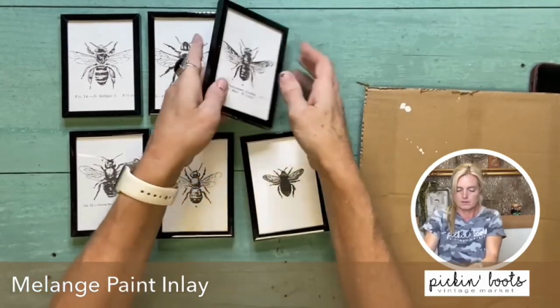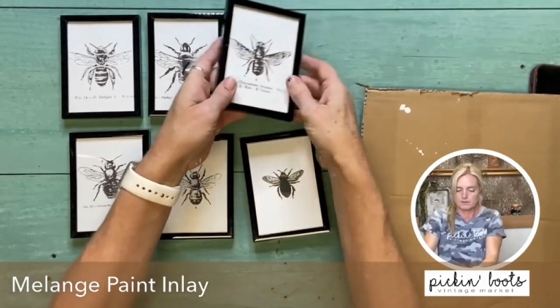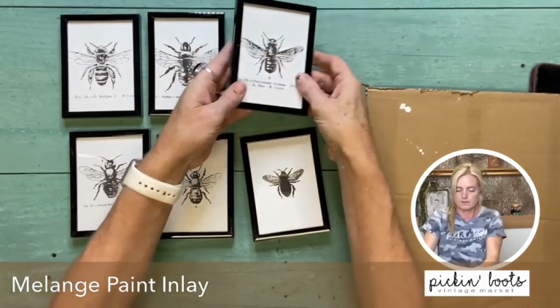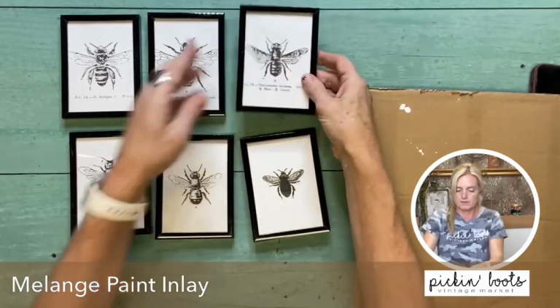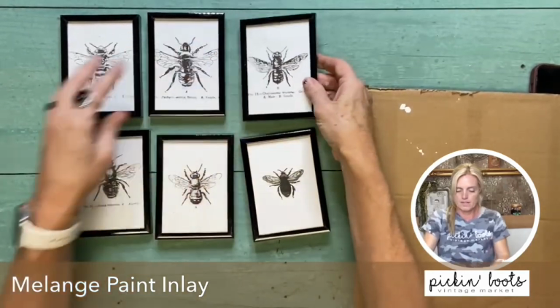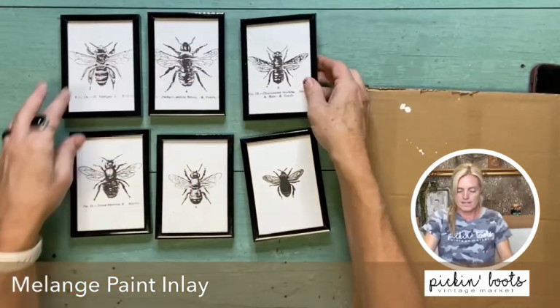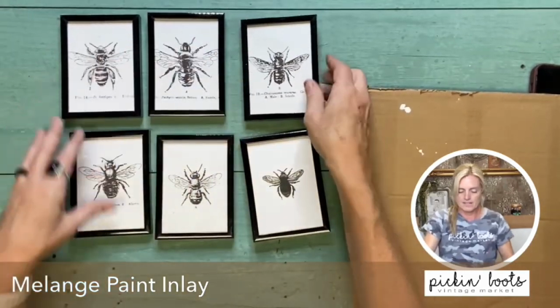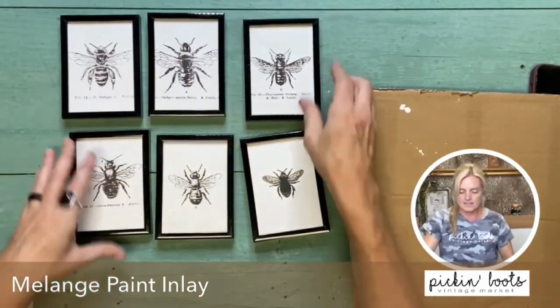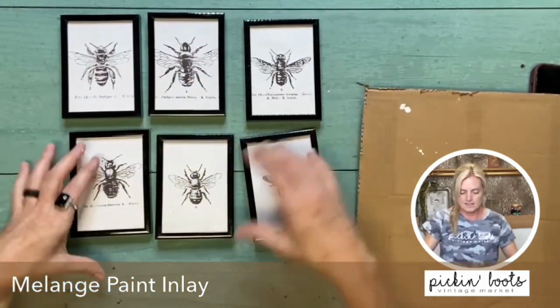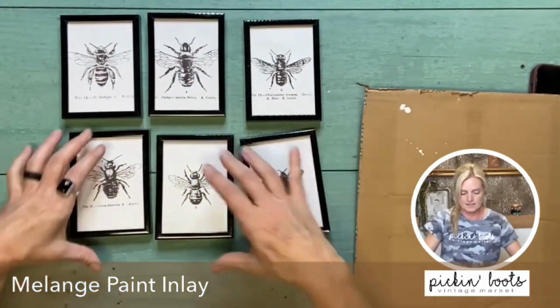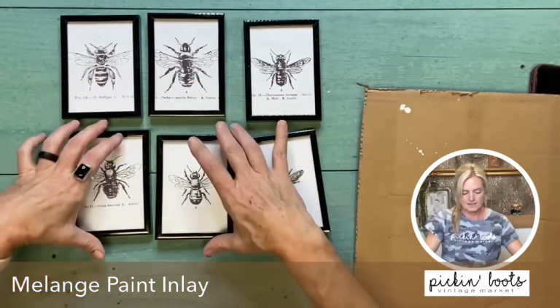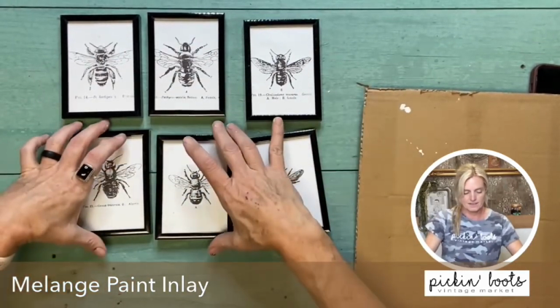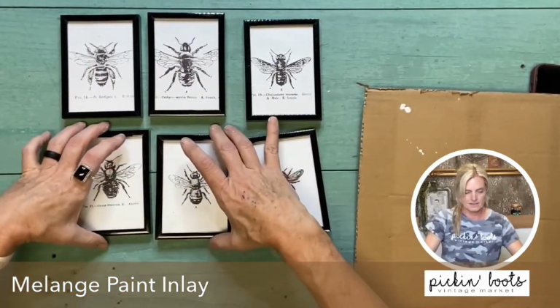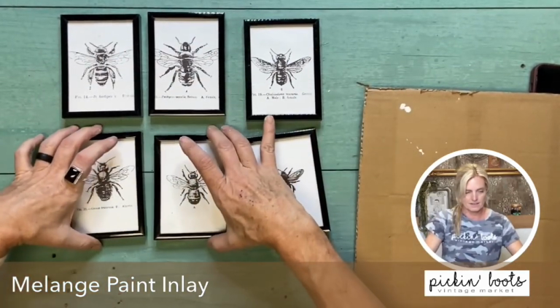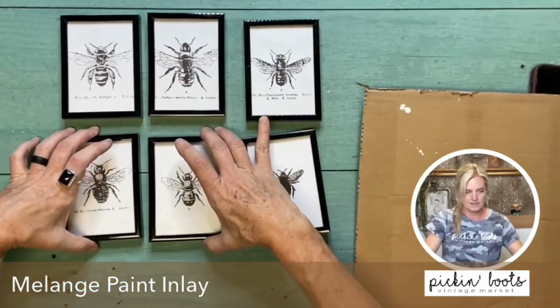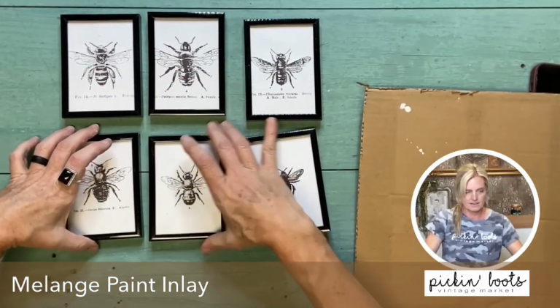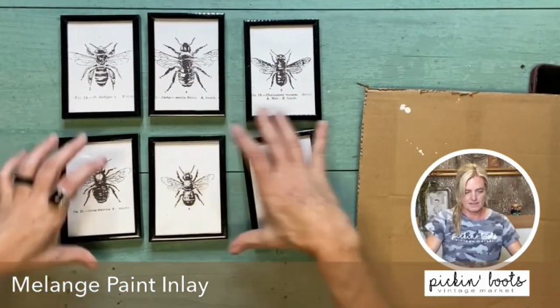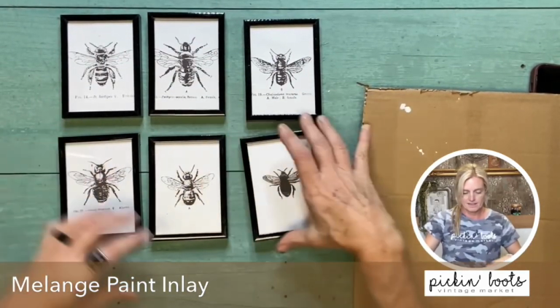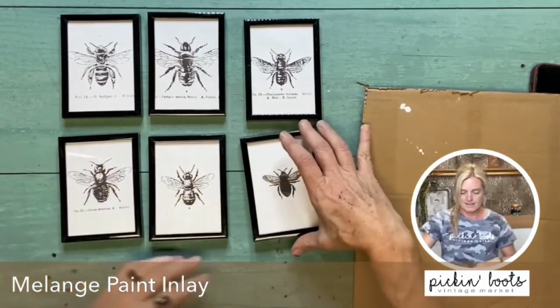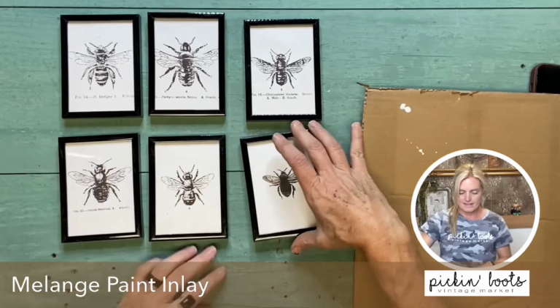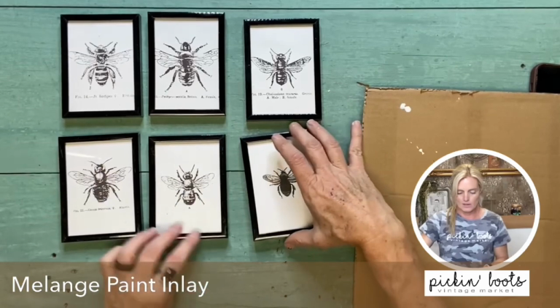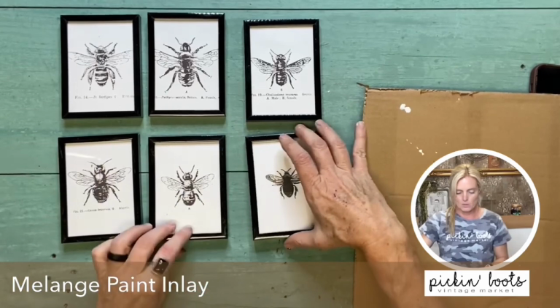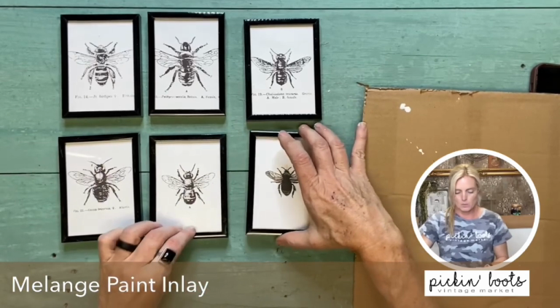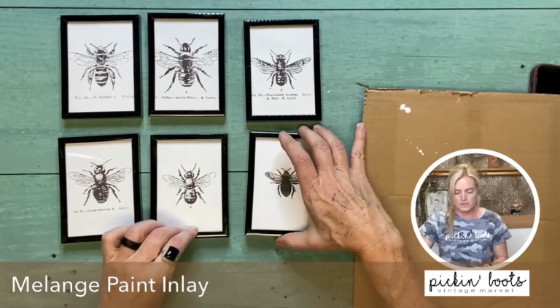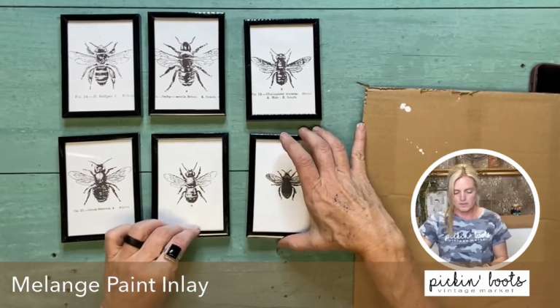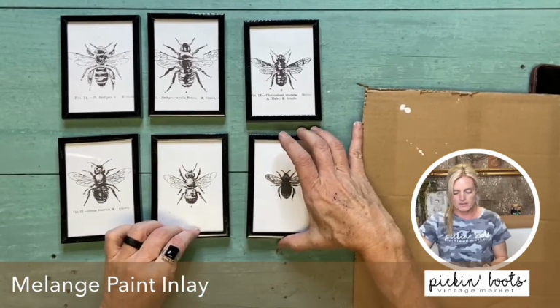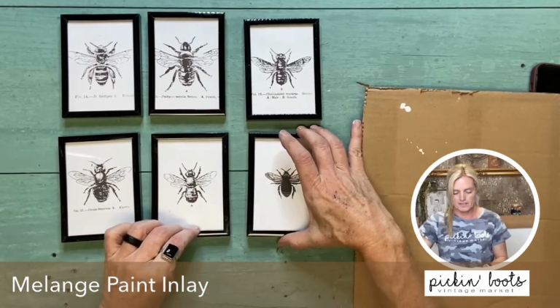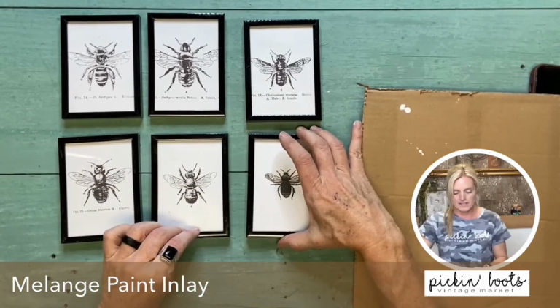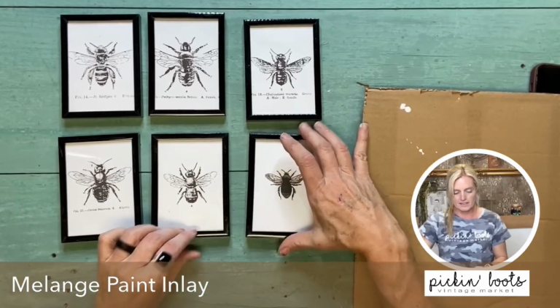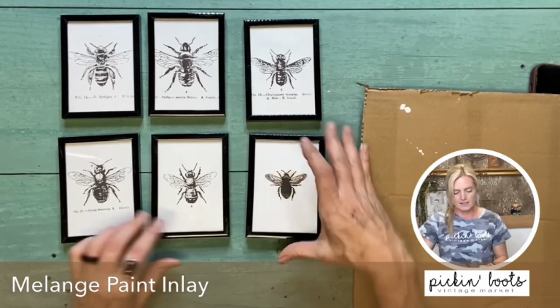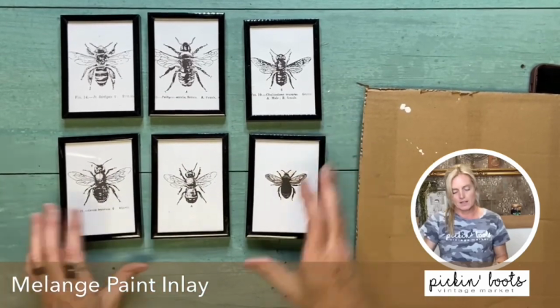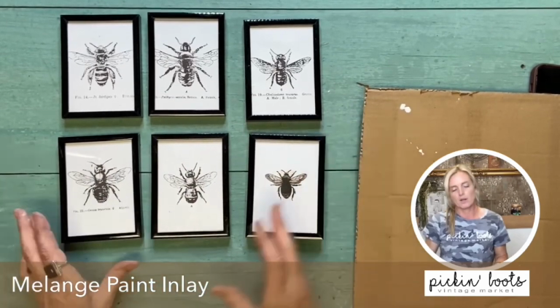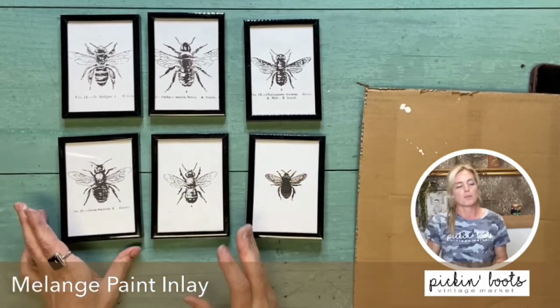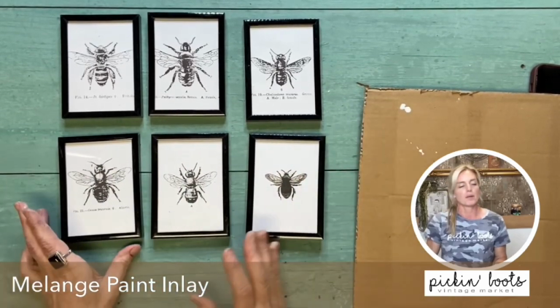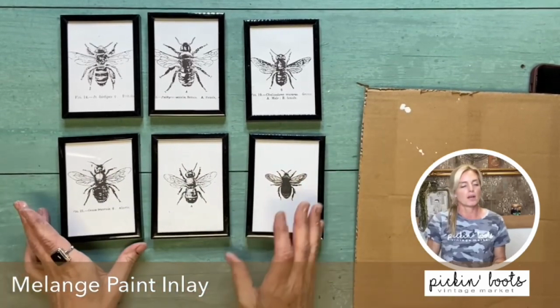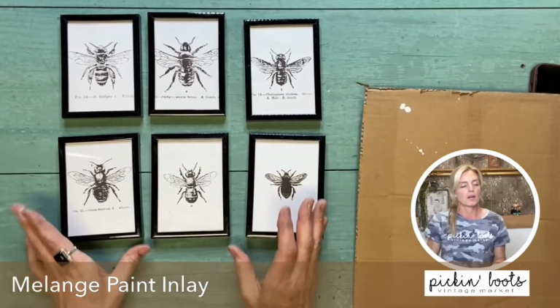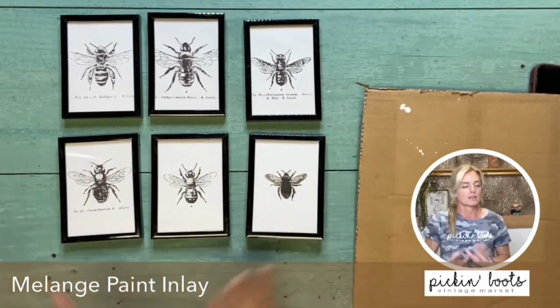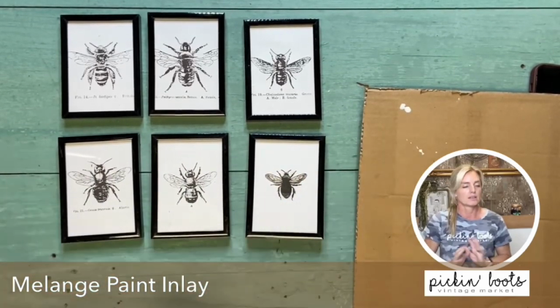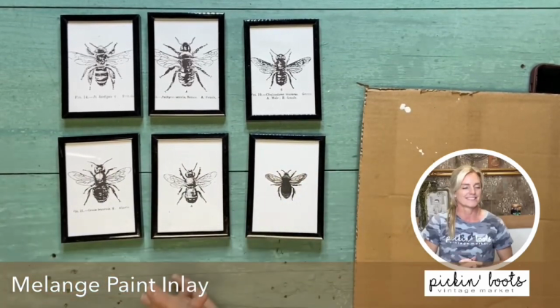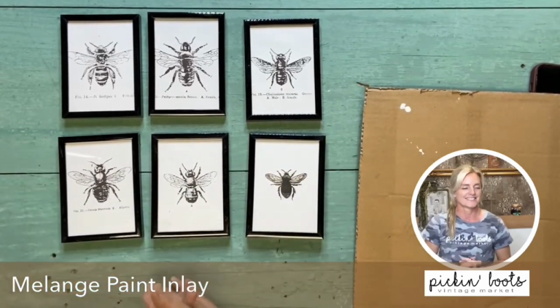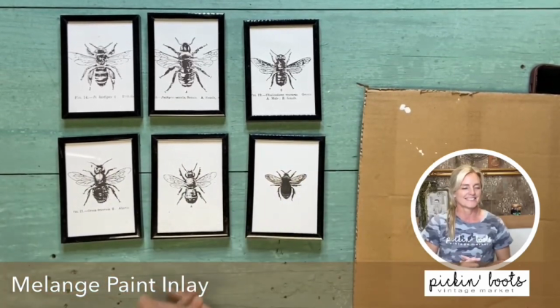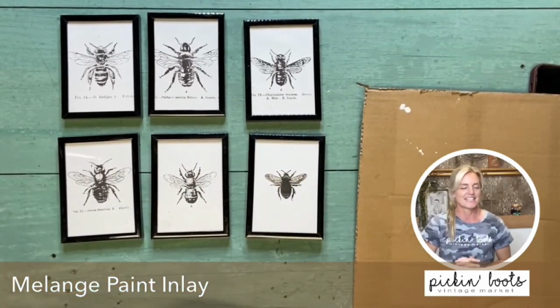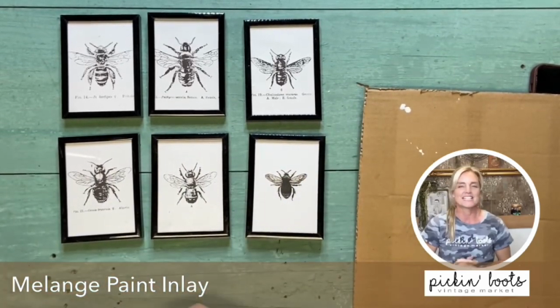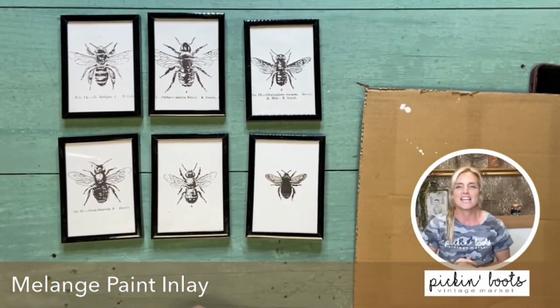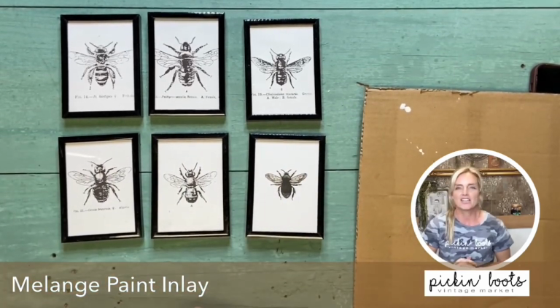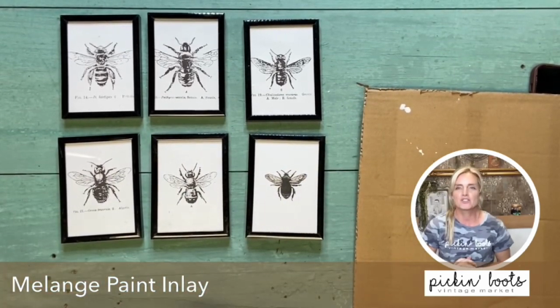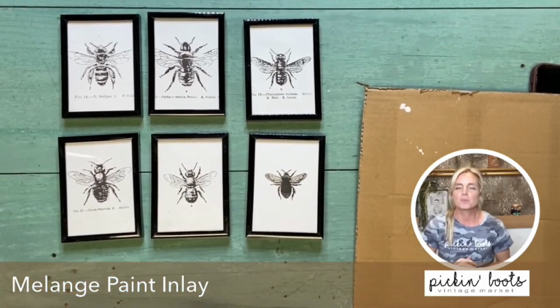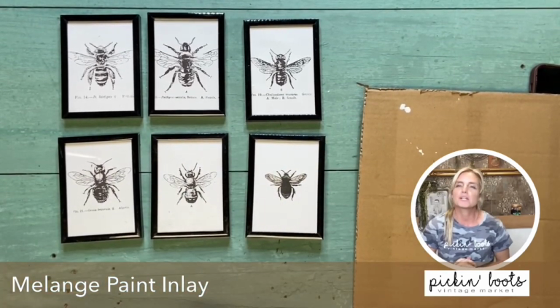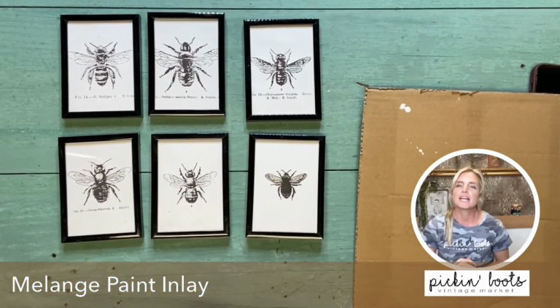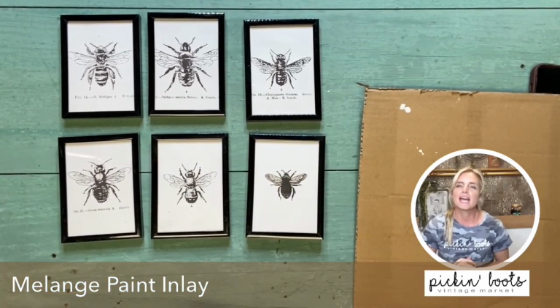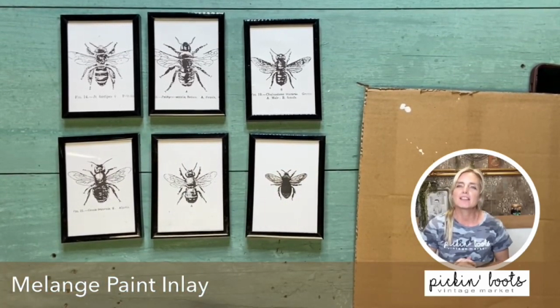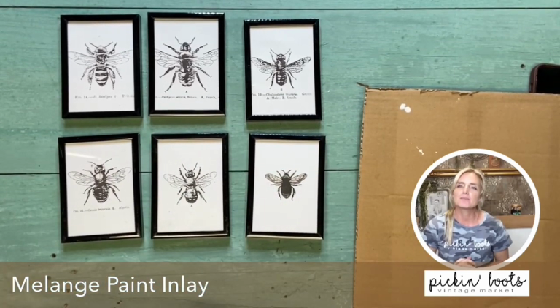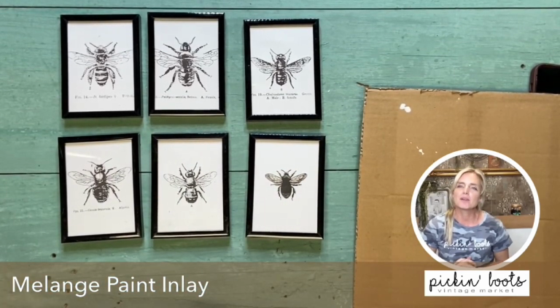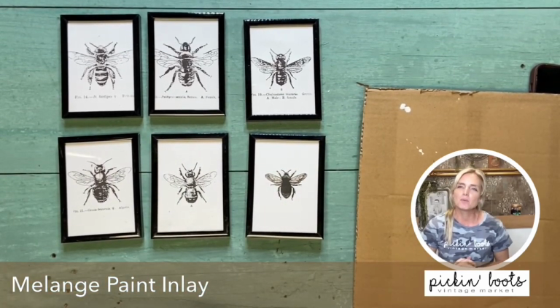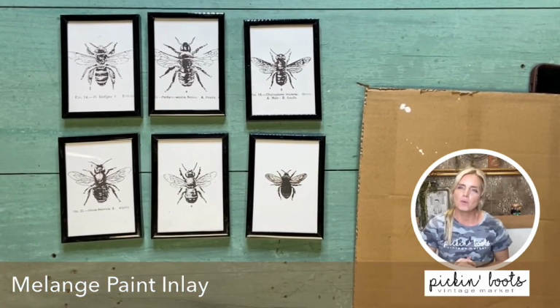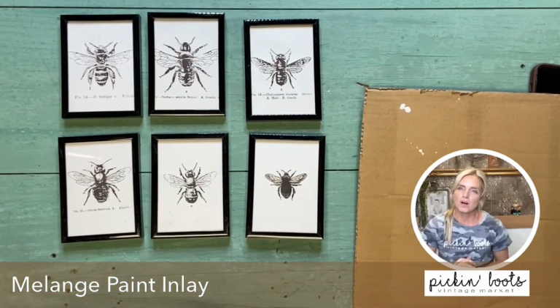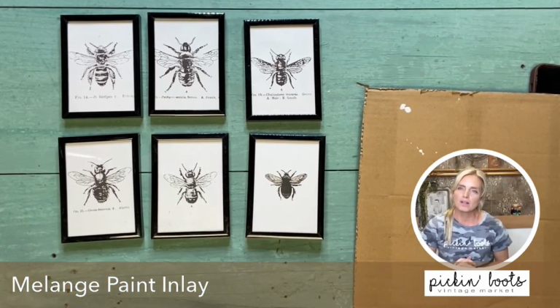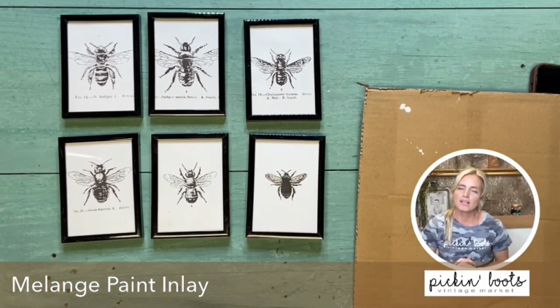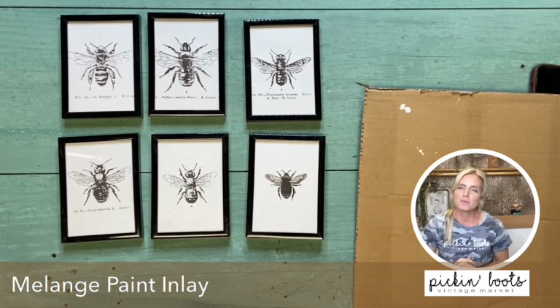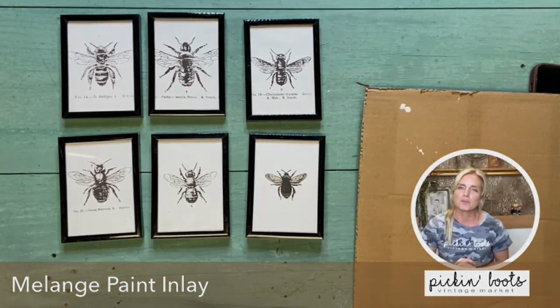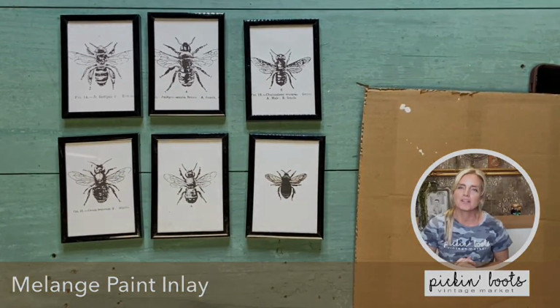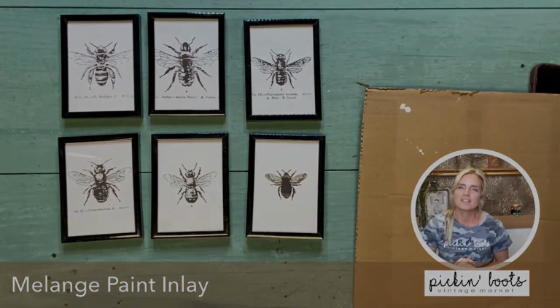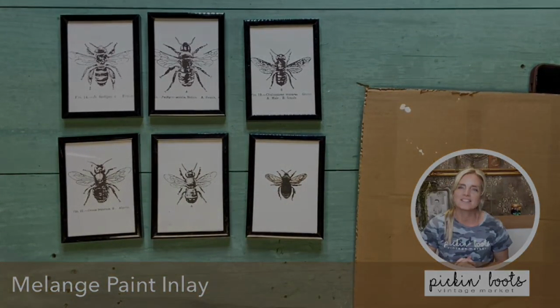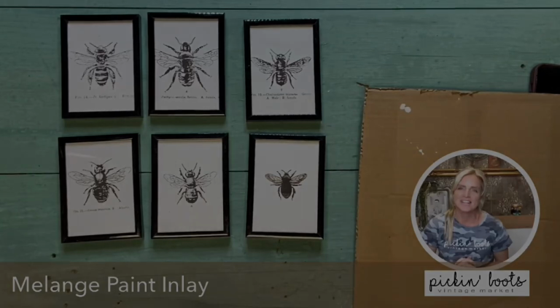Alright — now what do you think? Next we're going to hang them on the wall and stage them.